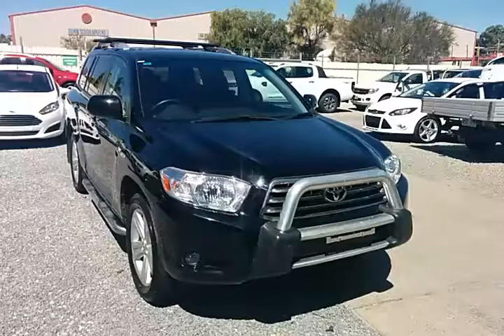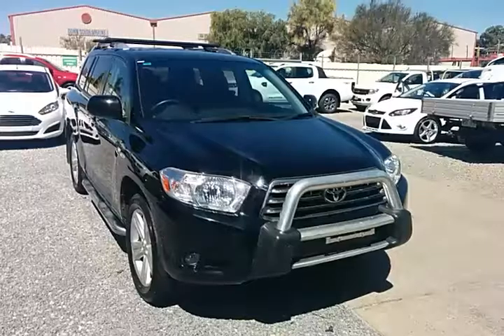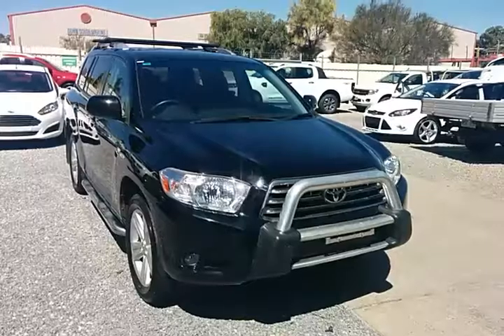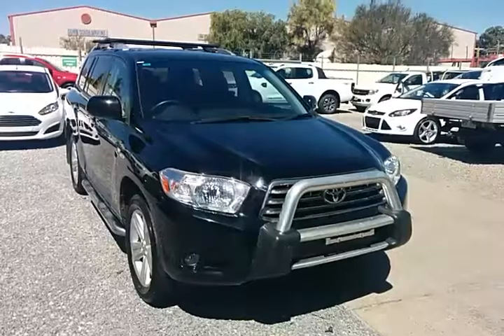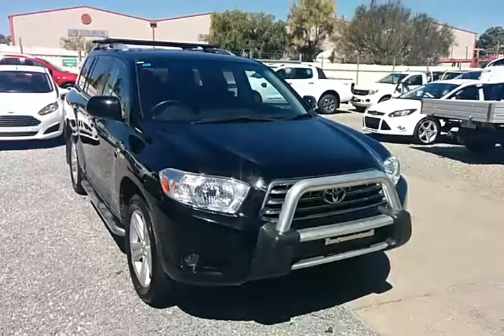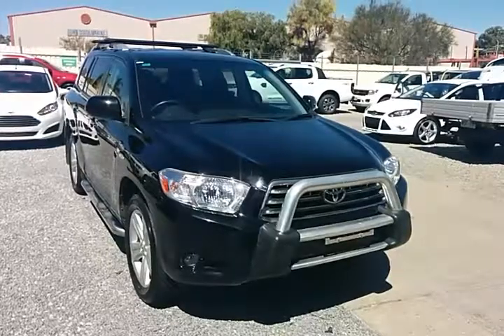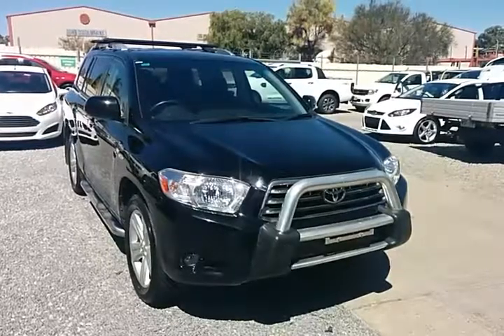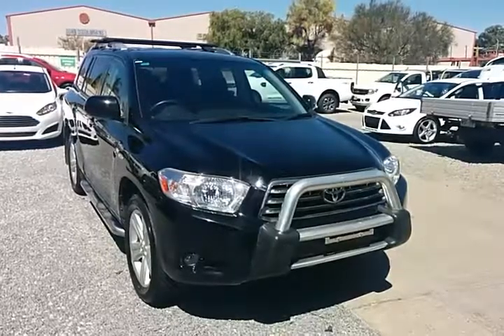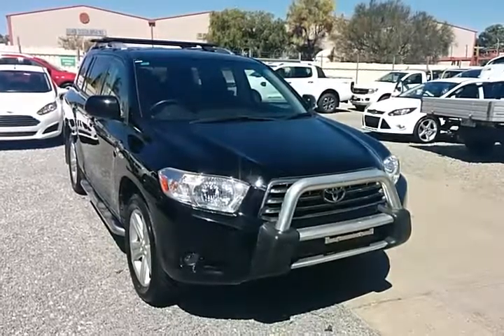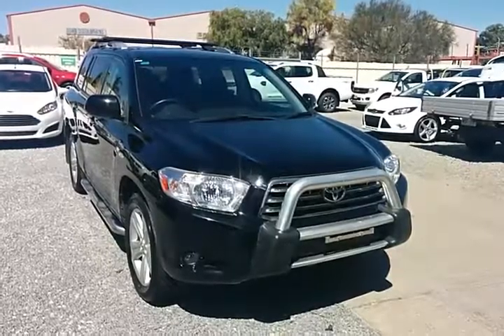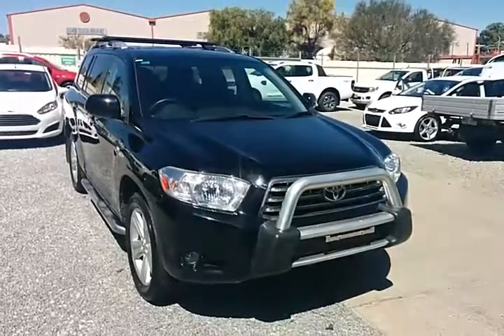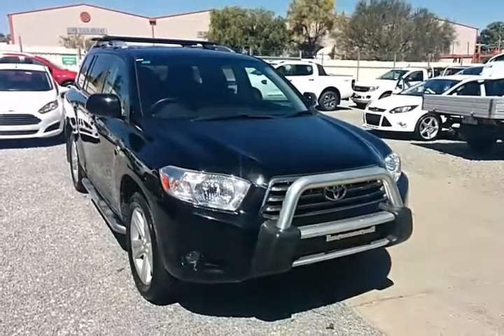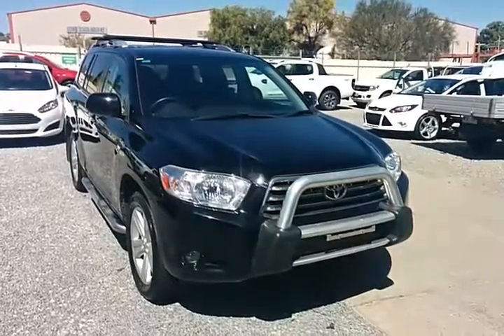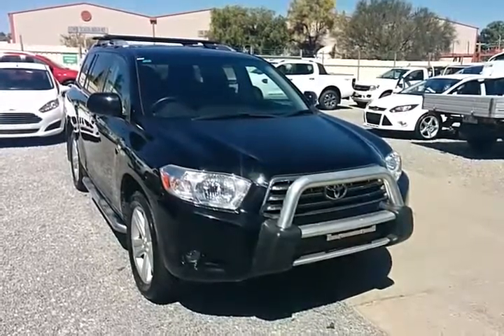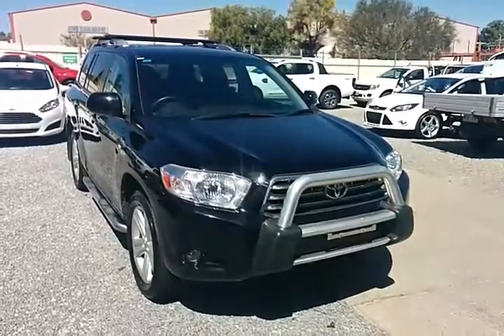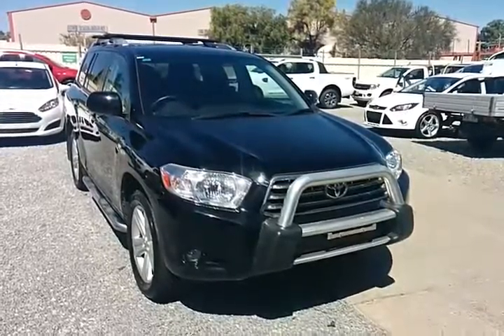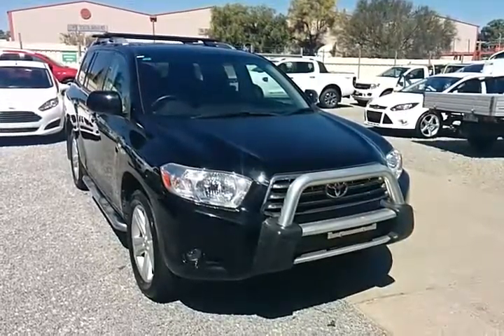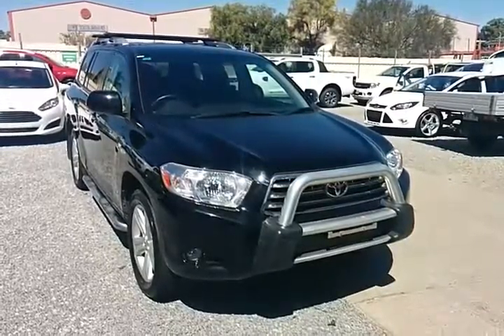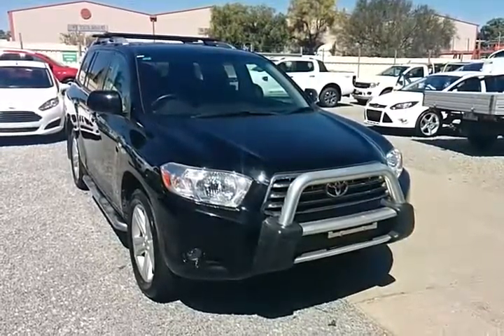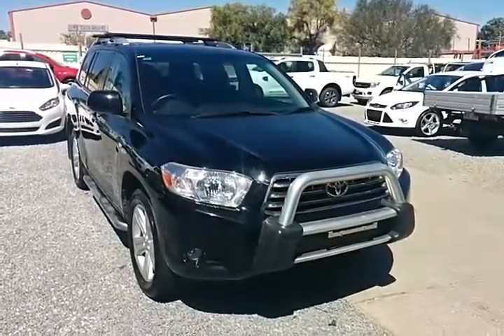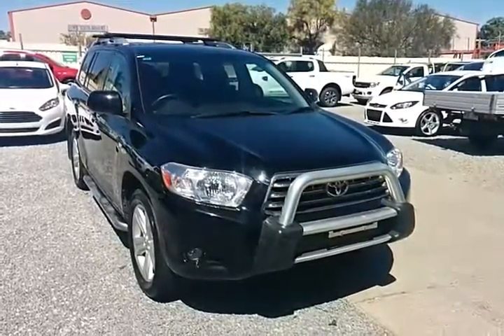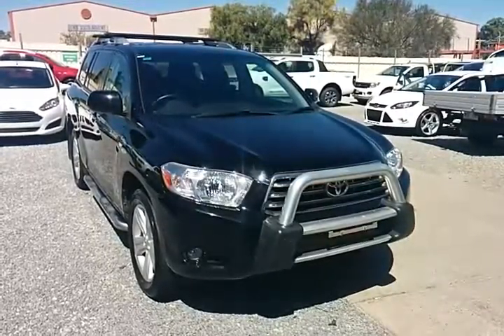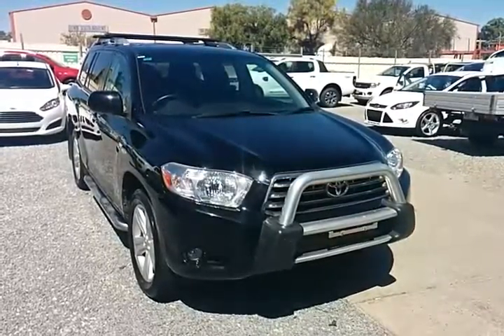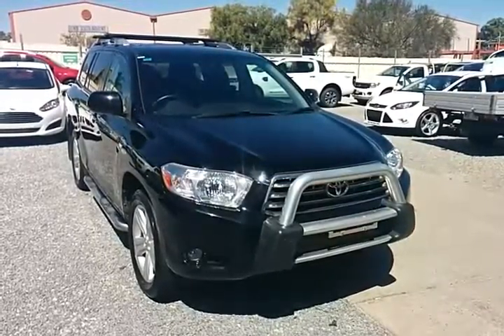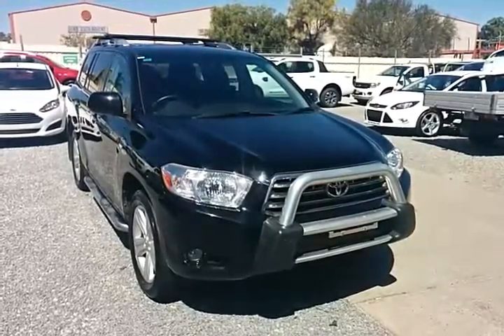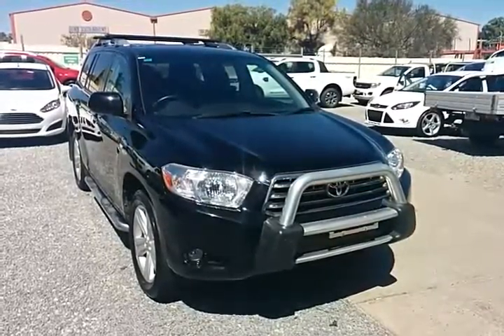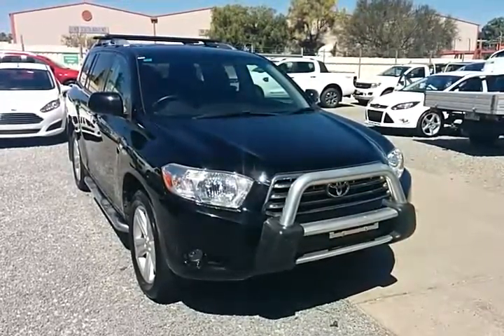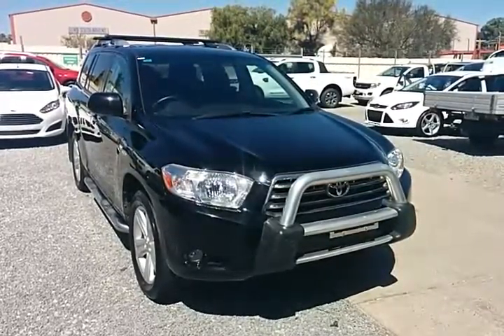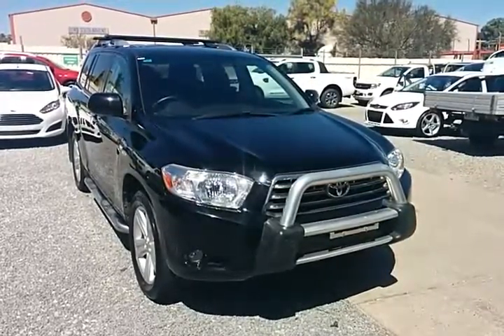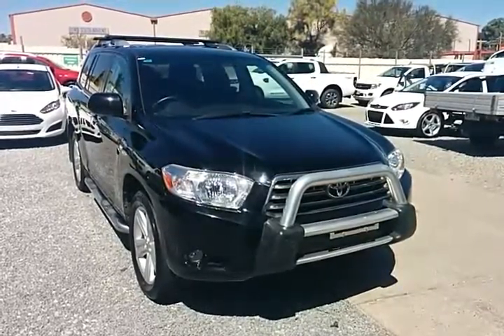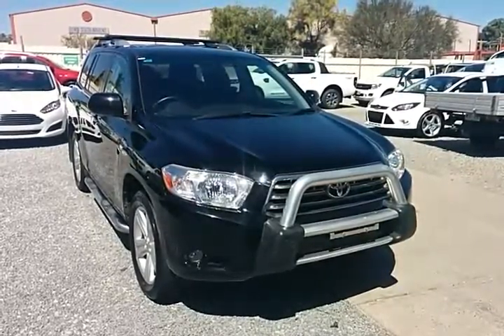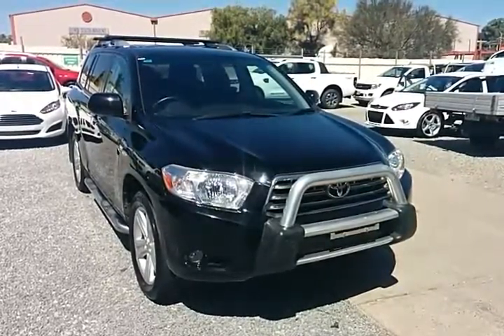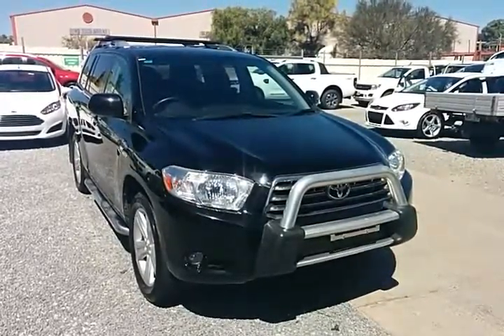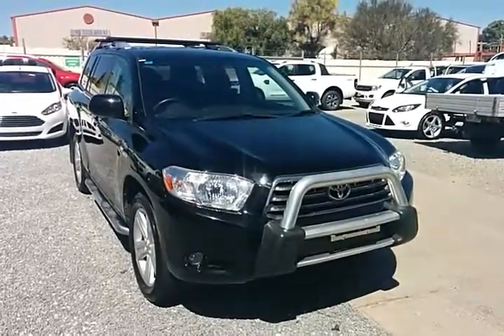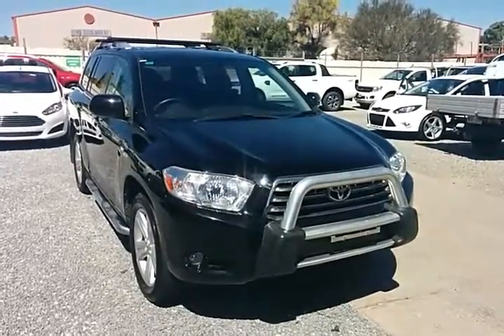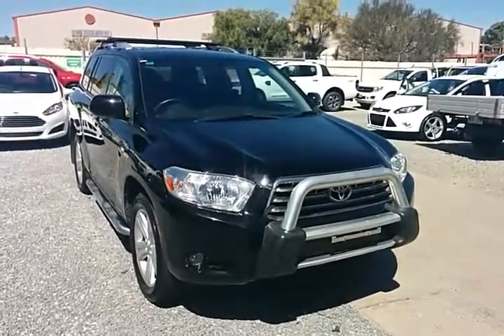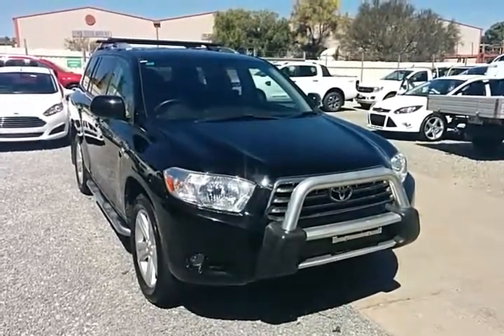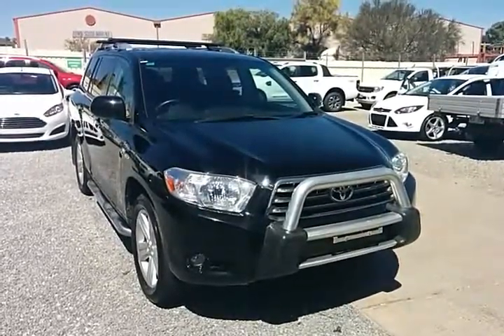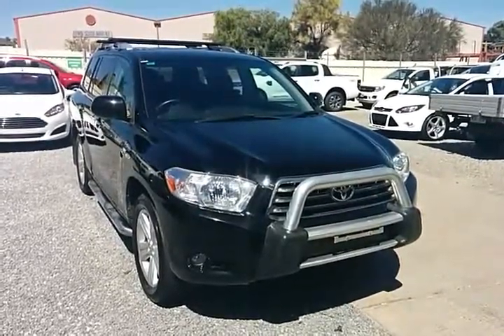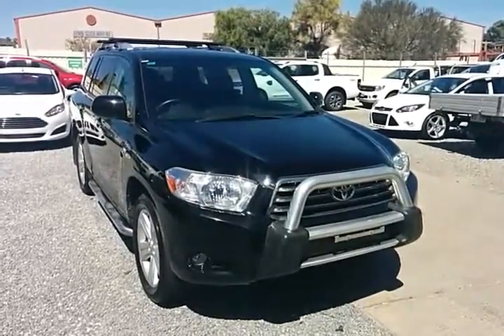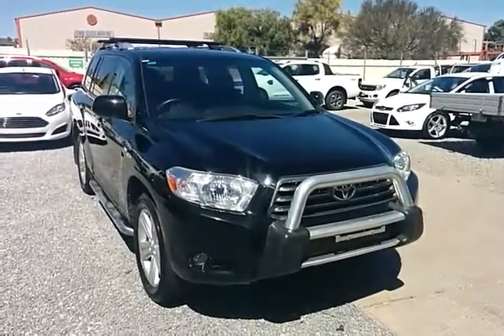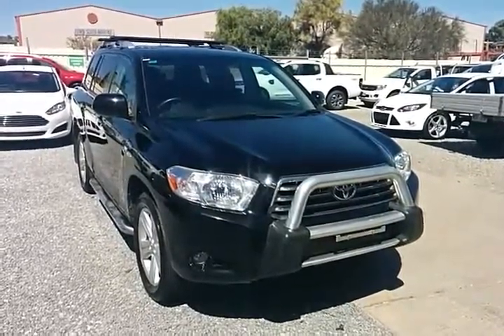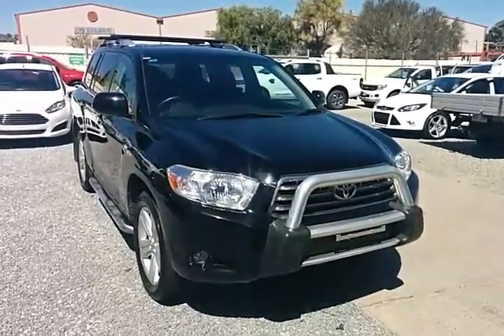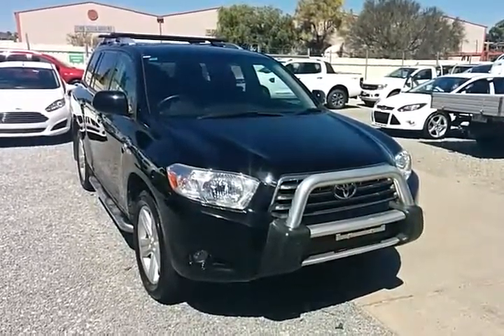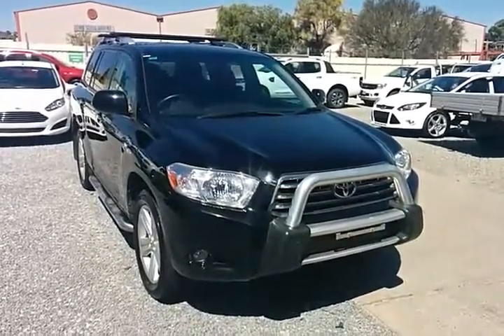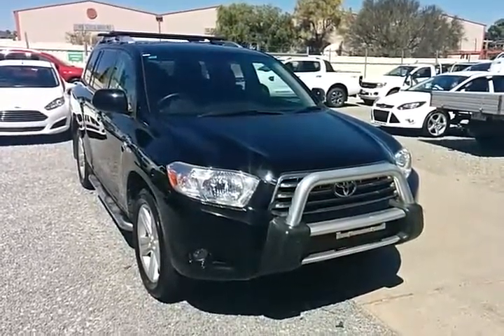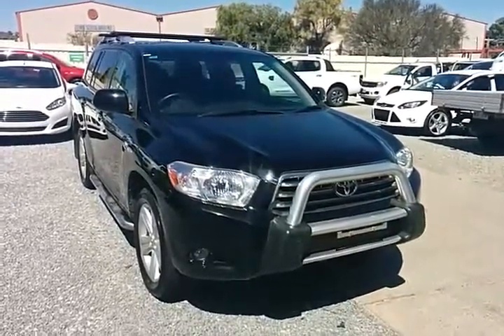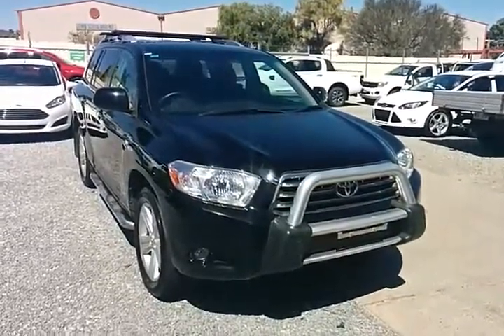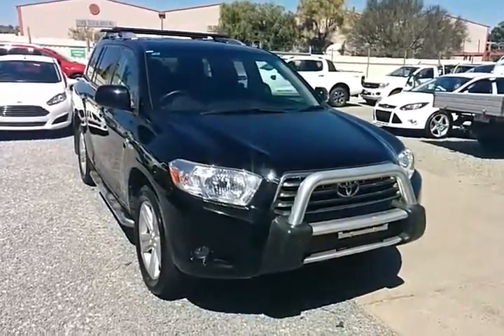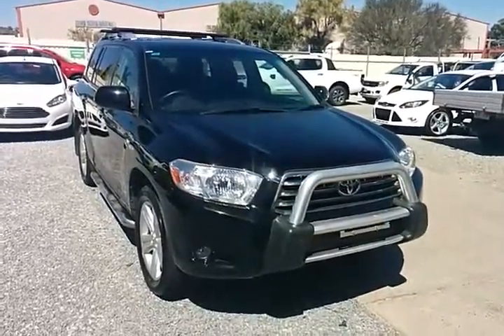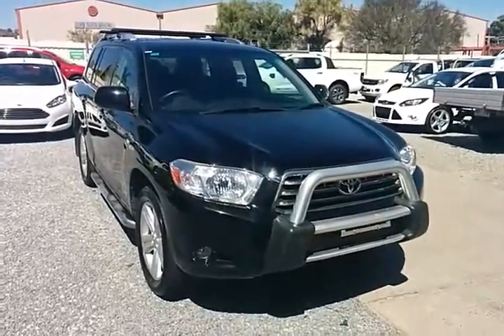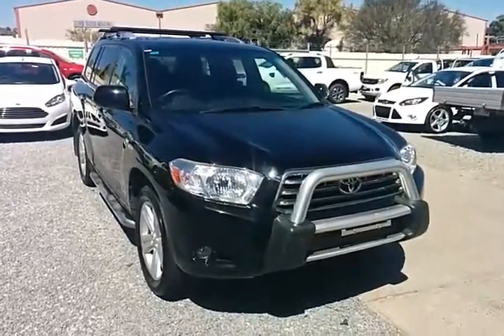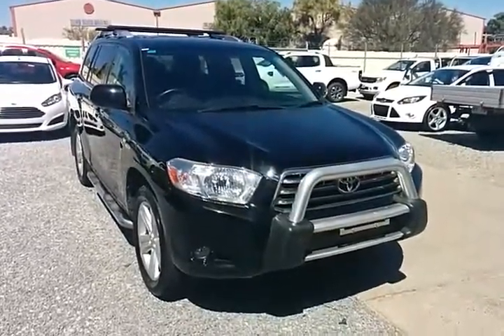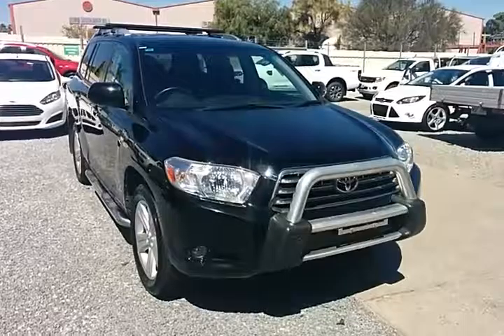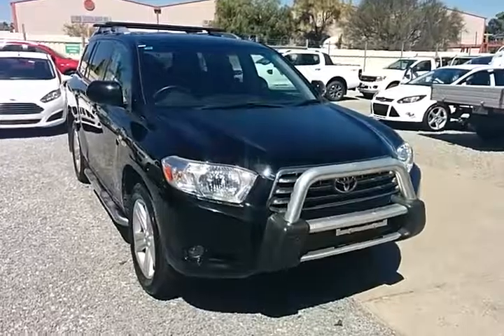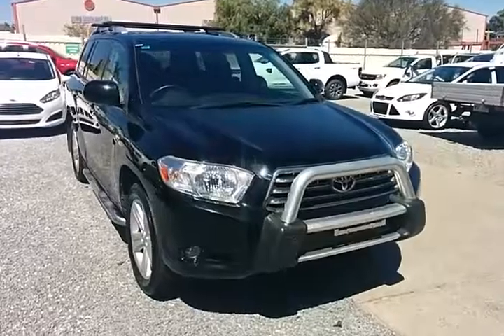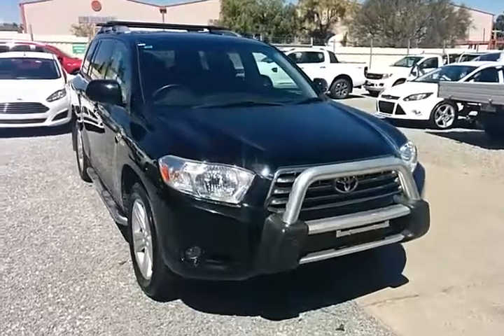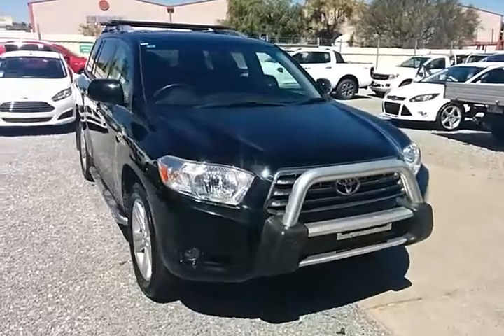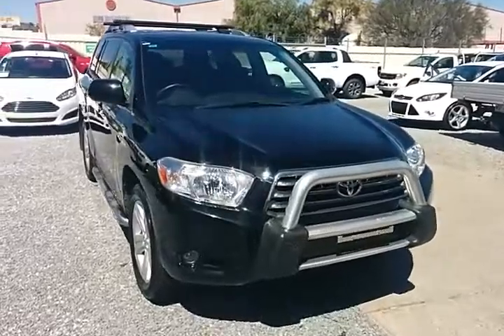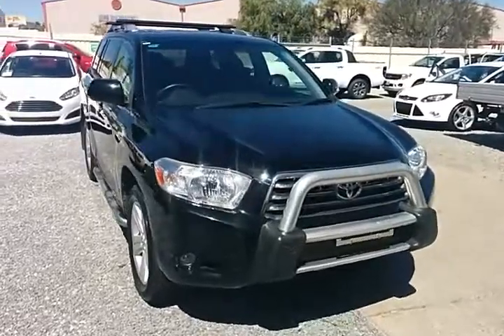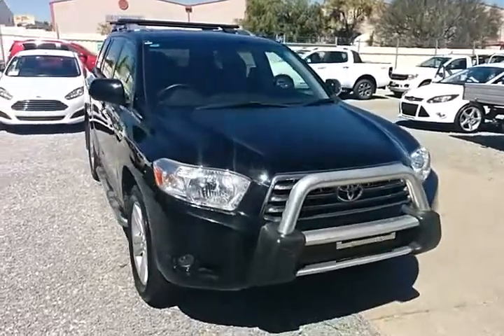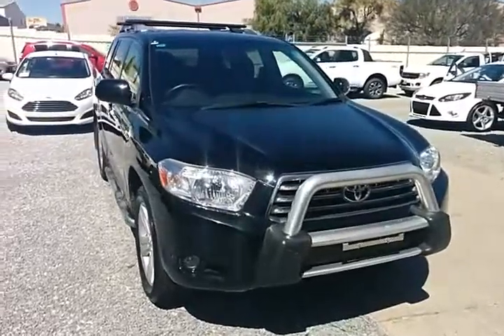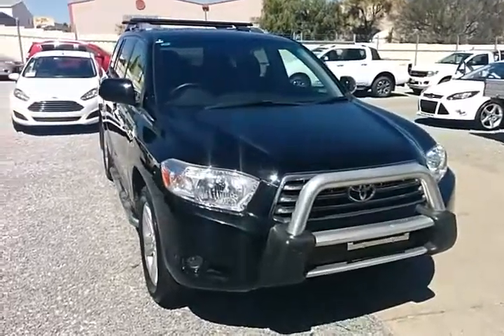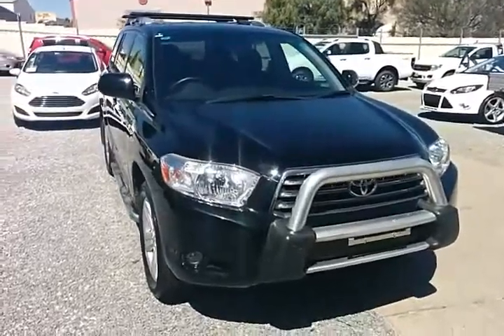Good afternoon Steve. Here we have the 2008 Toyota Kluger Grande that you have inquired on today.